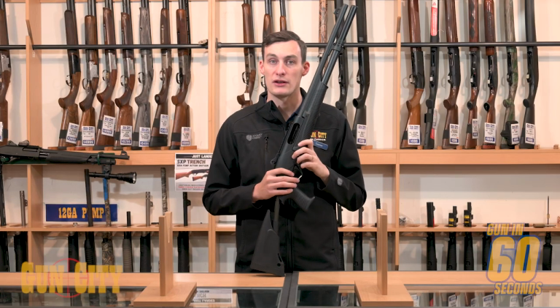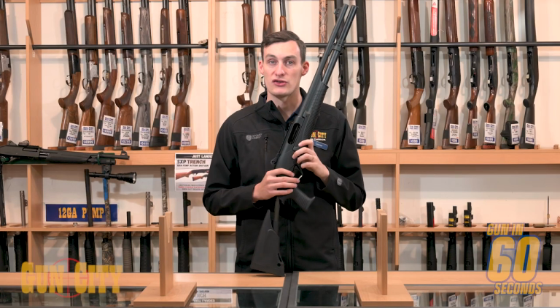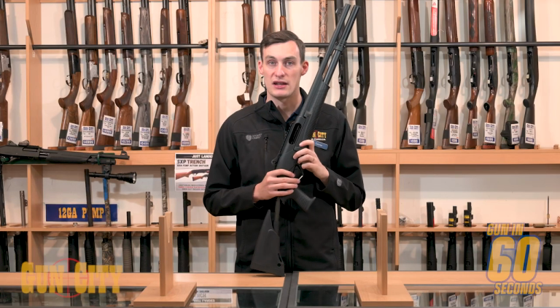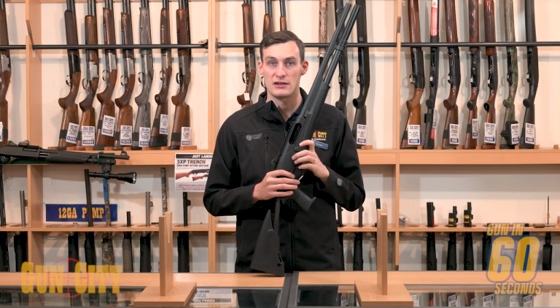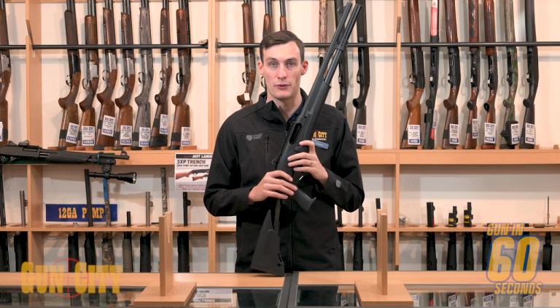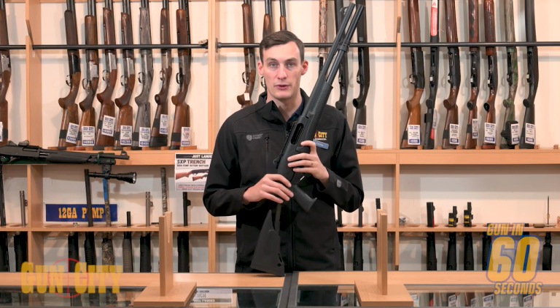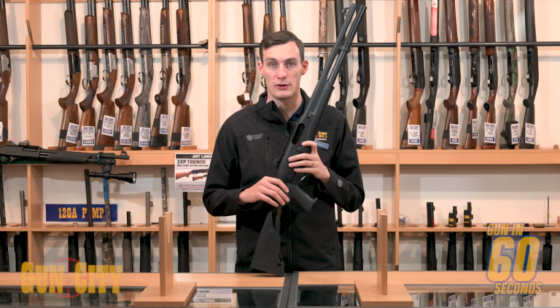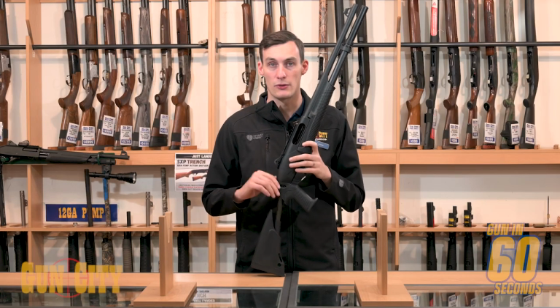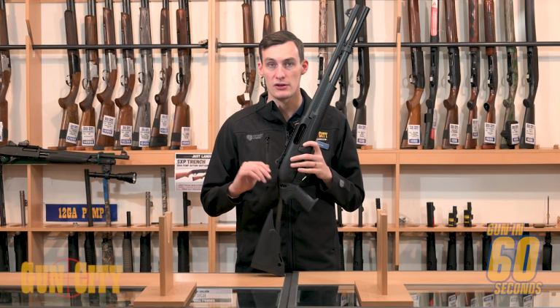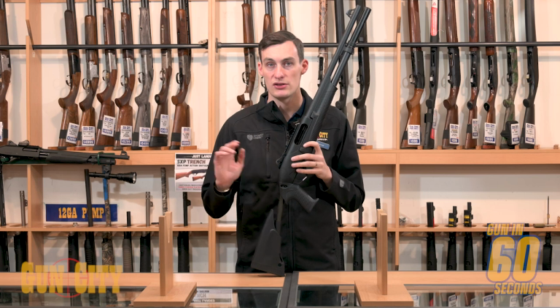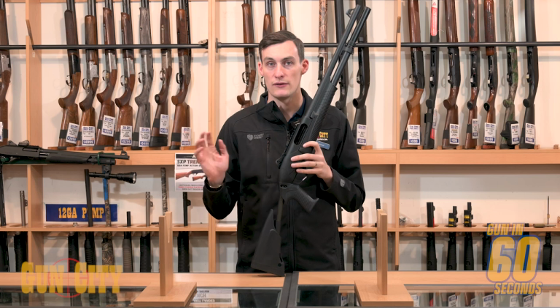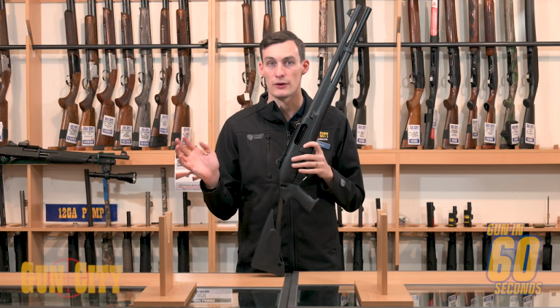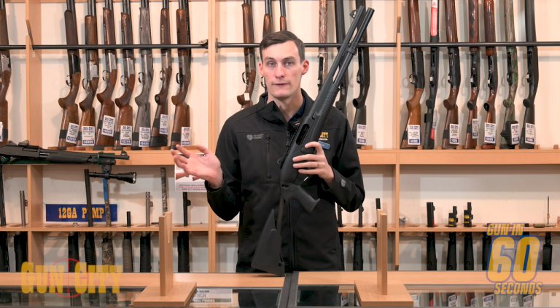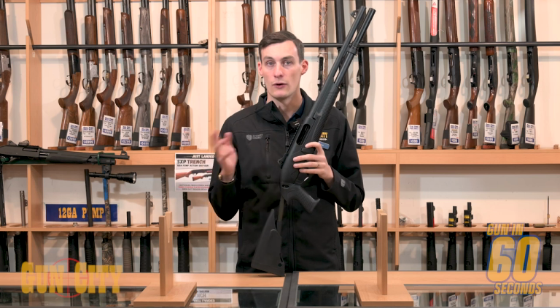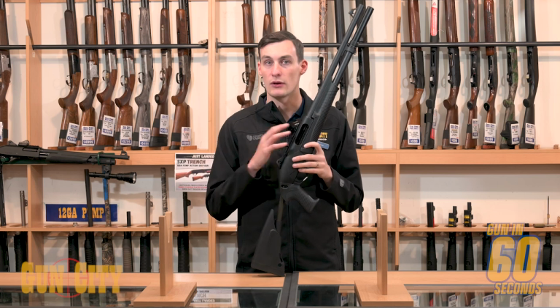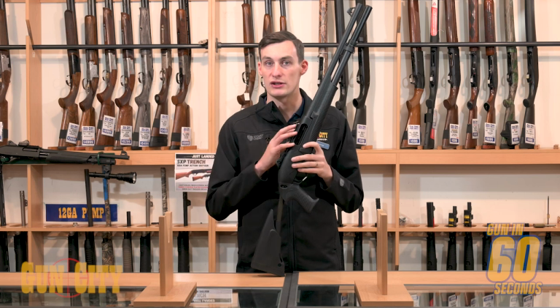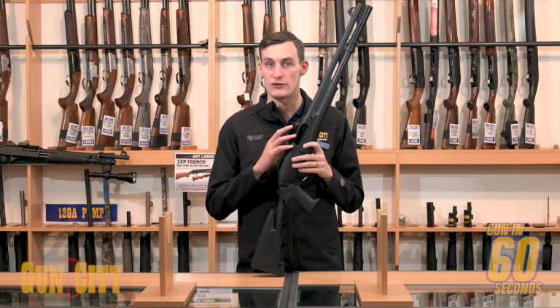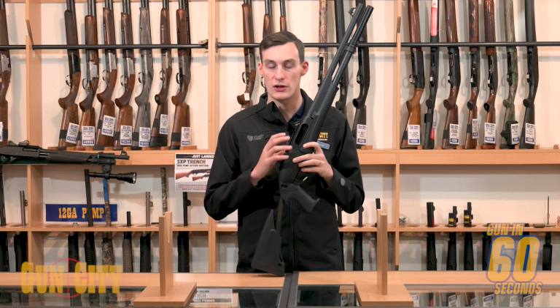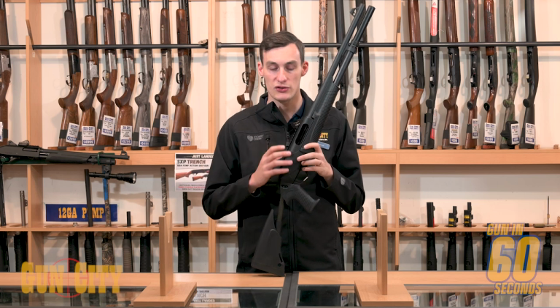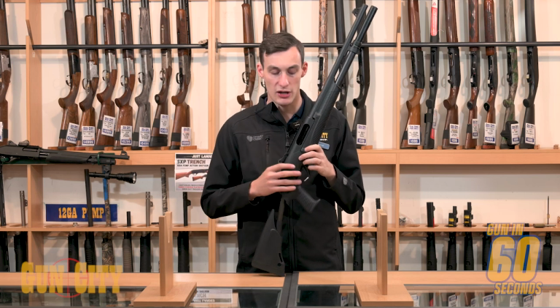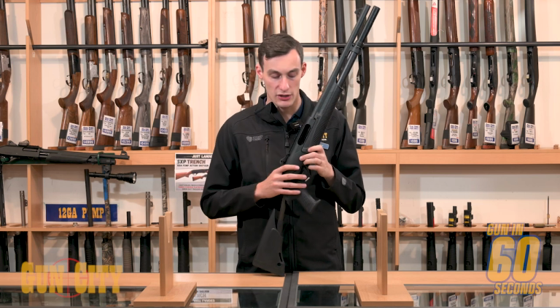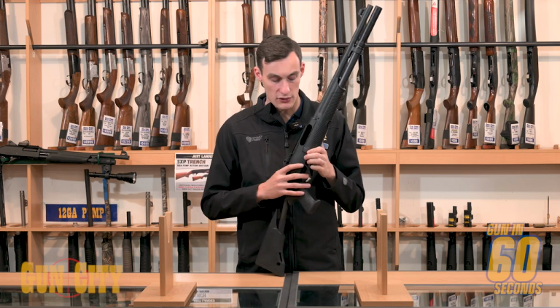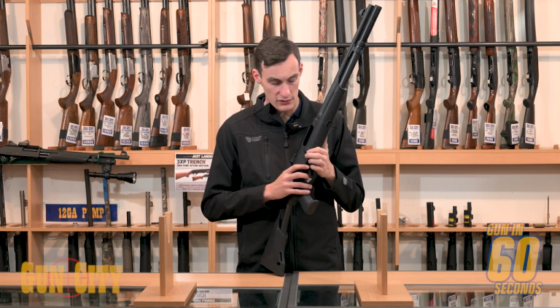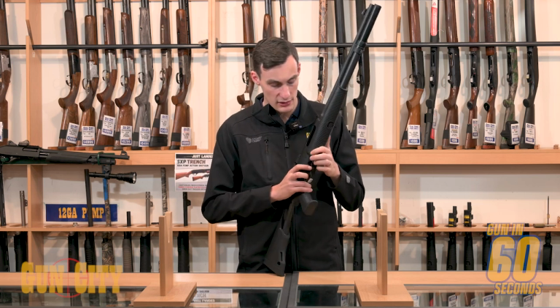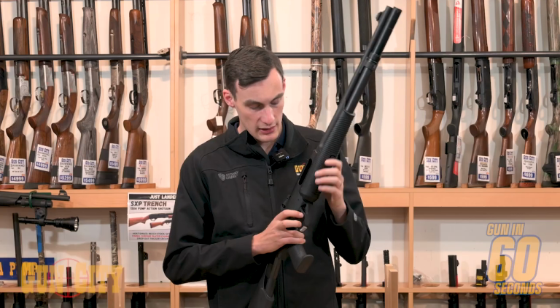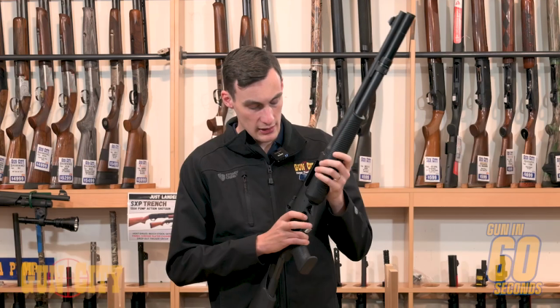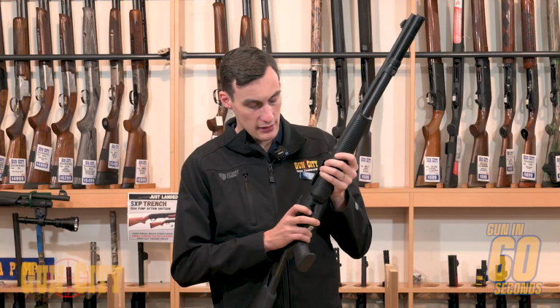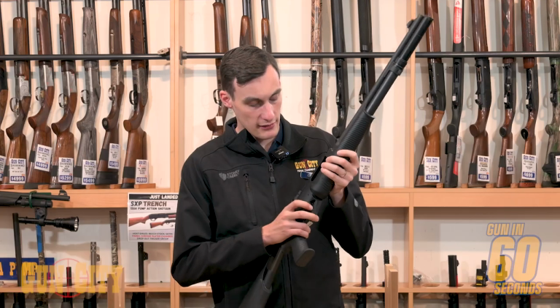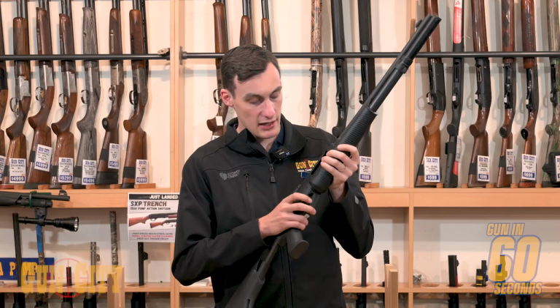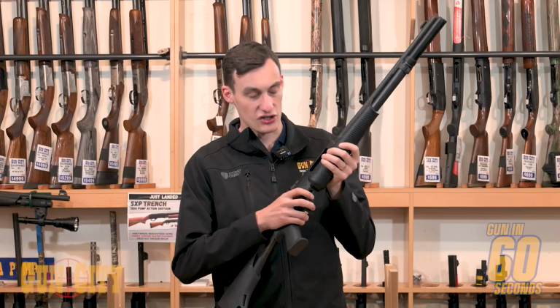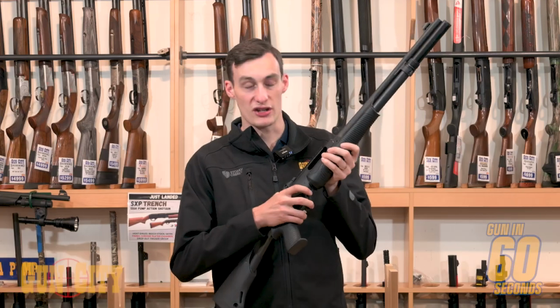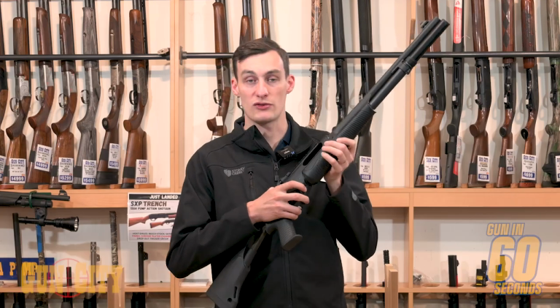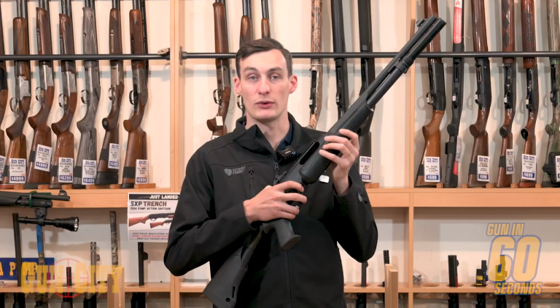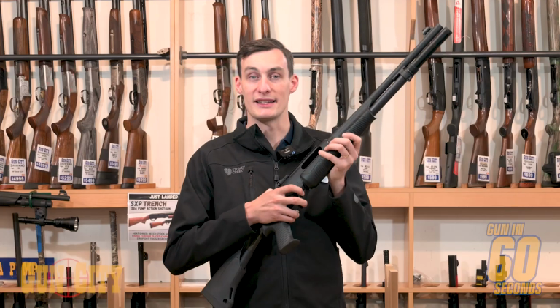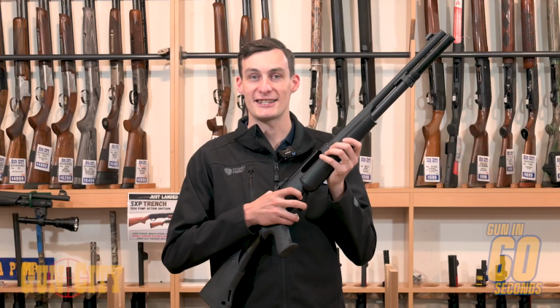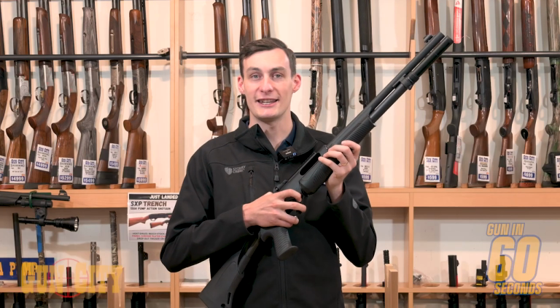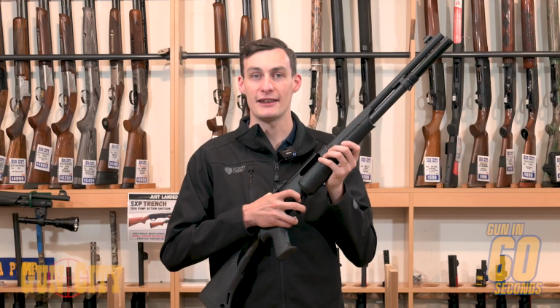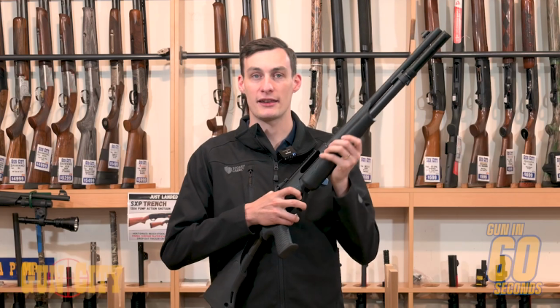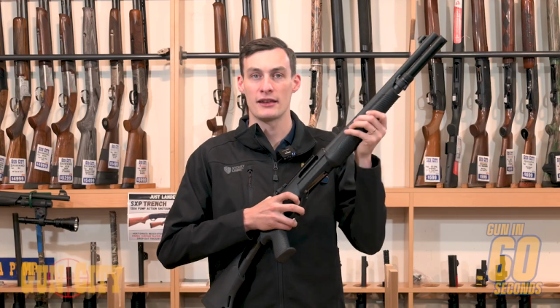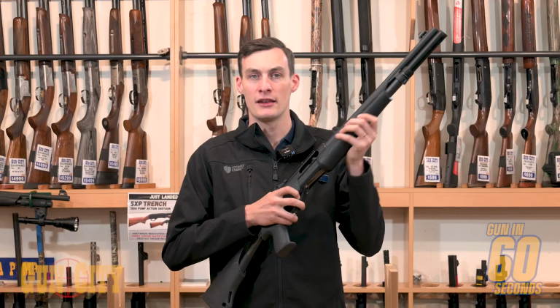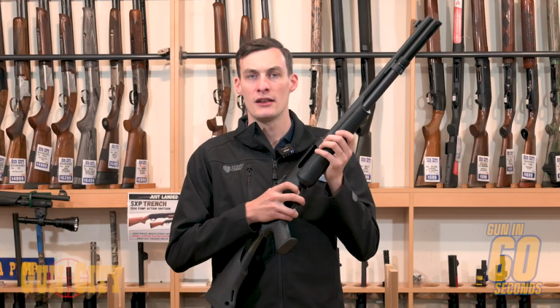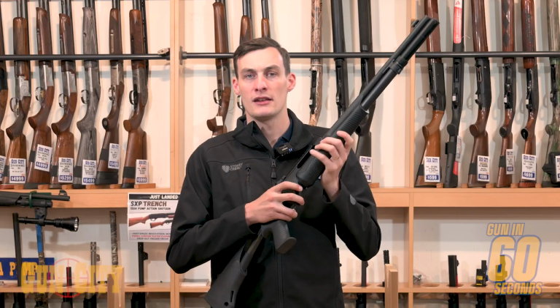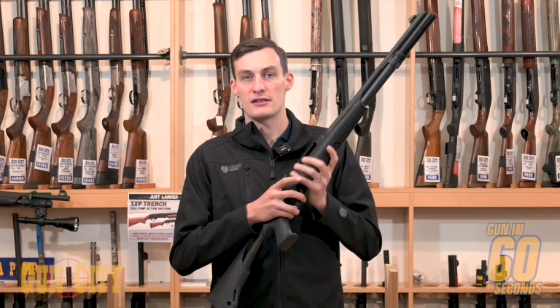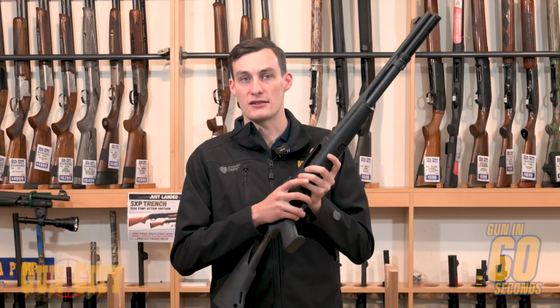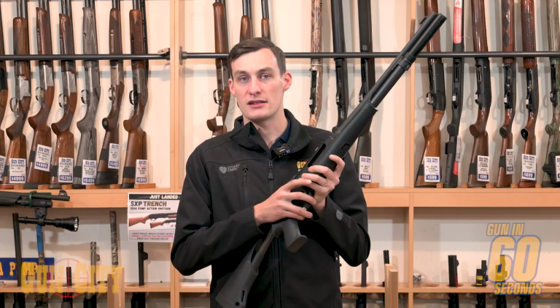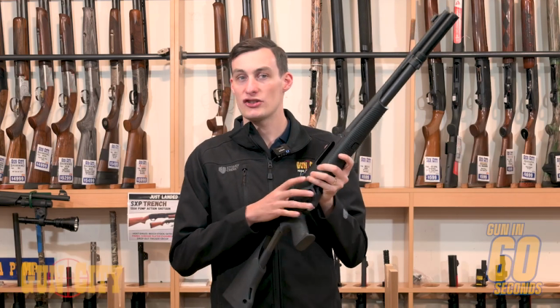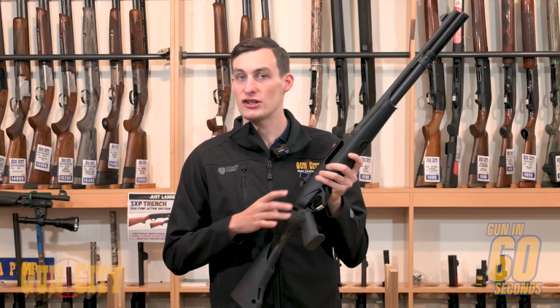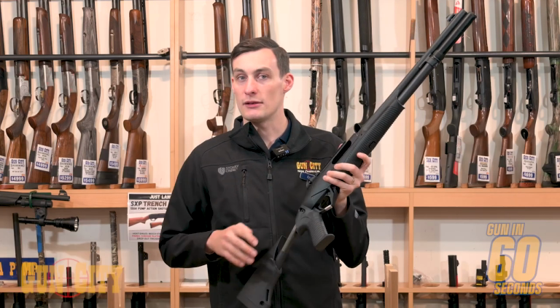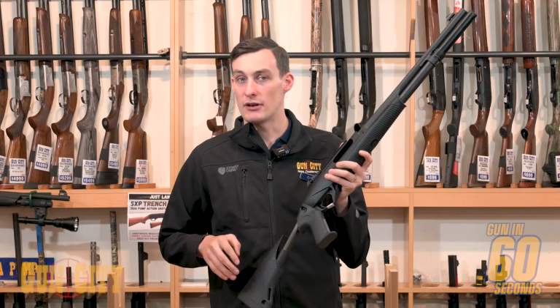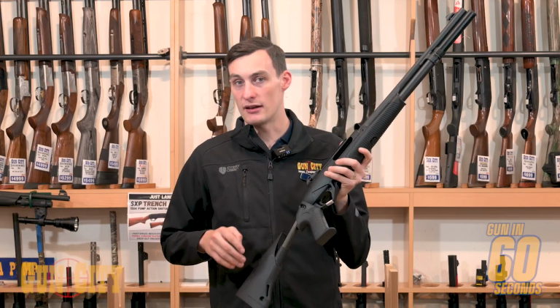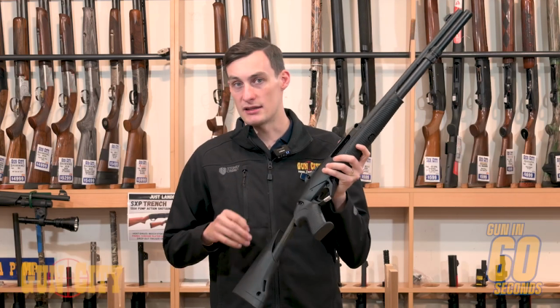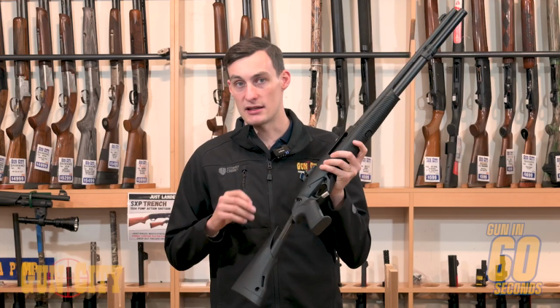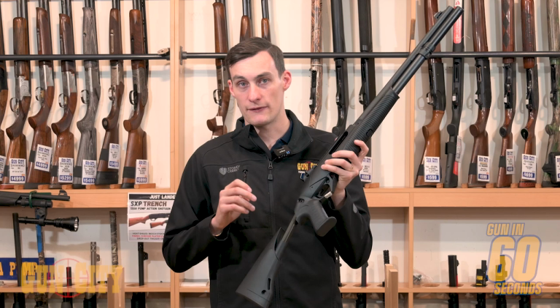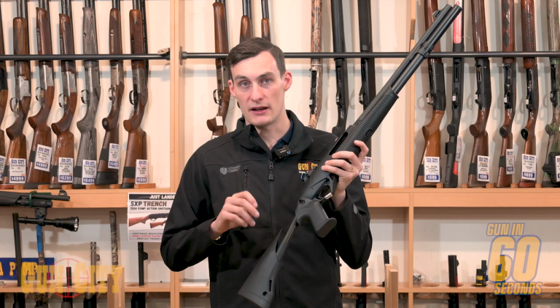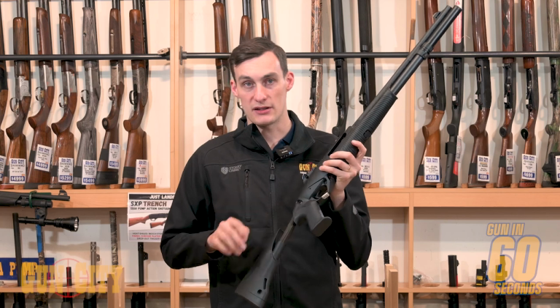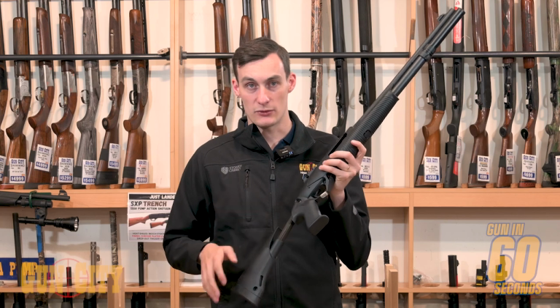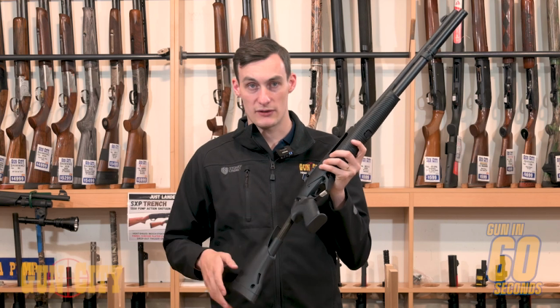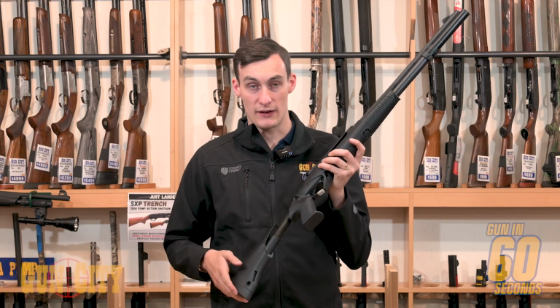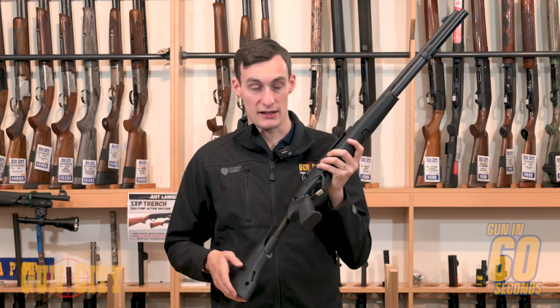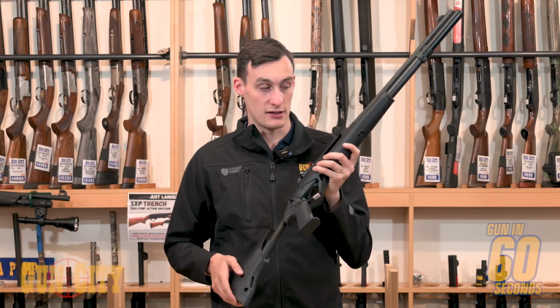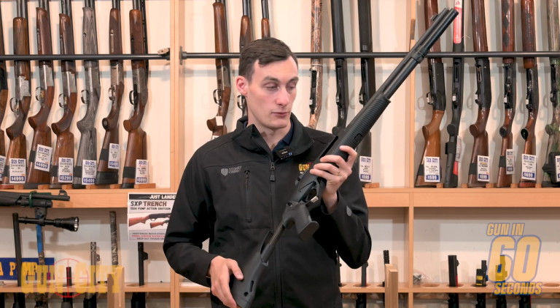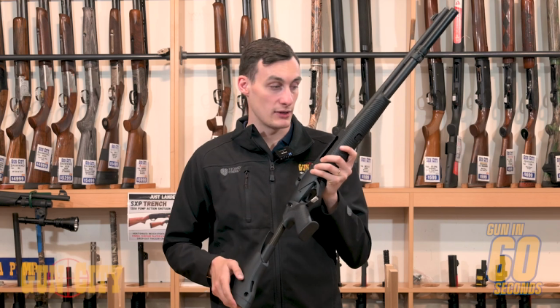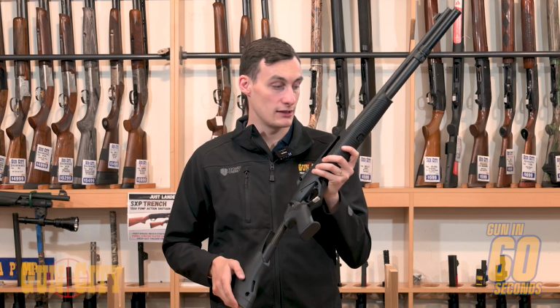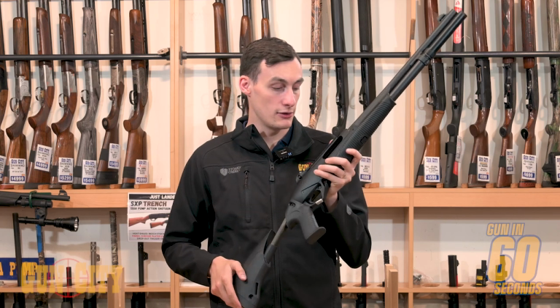three inch, and two and three quarters, so you've got a full range of shells you can use. The action is really slick, which essentially means it's faster to reload.